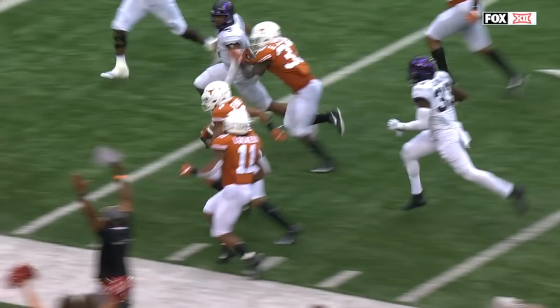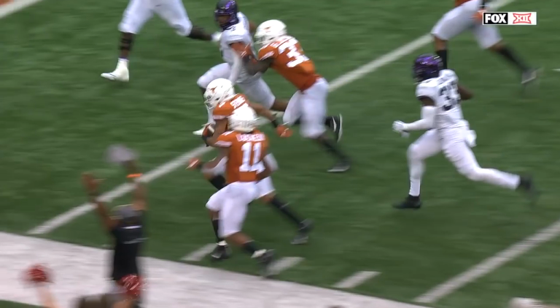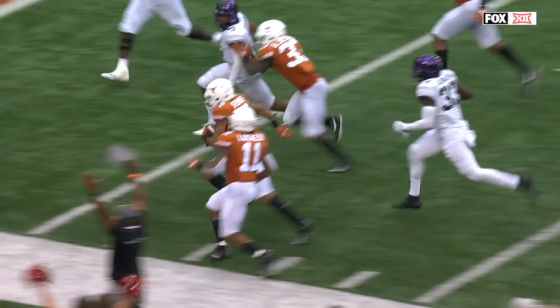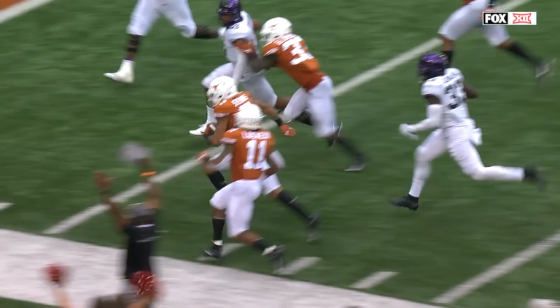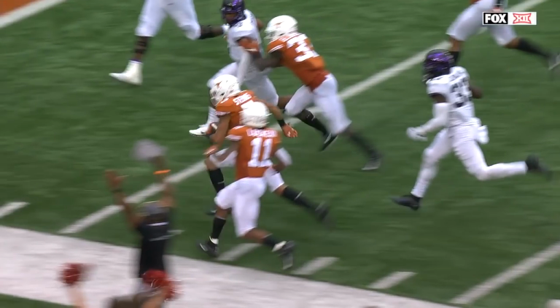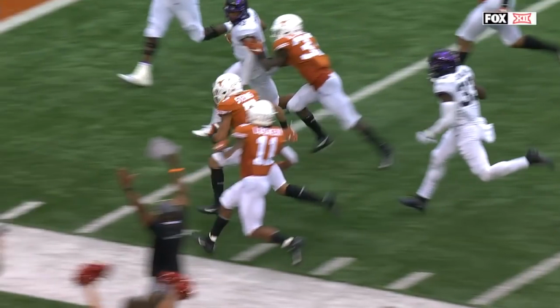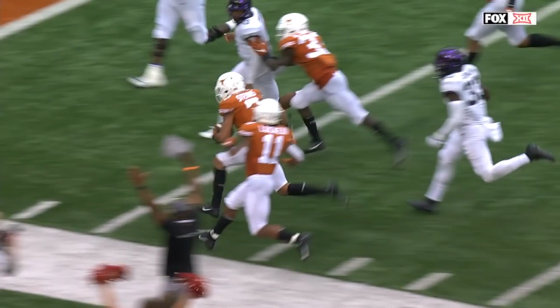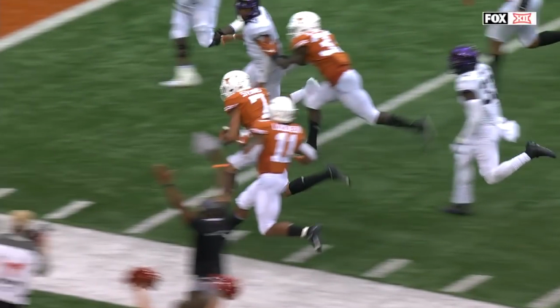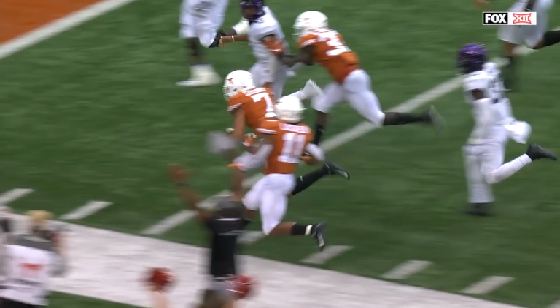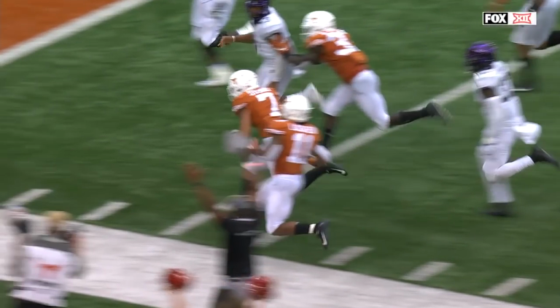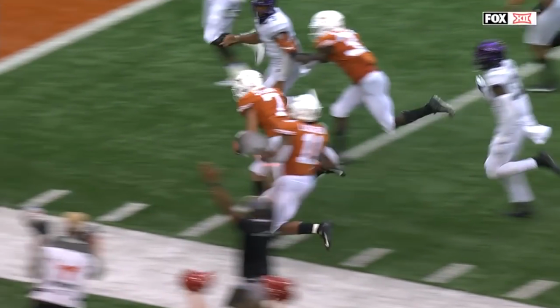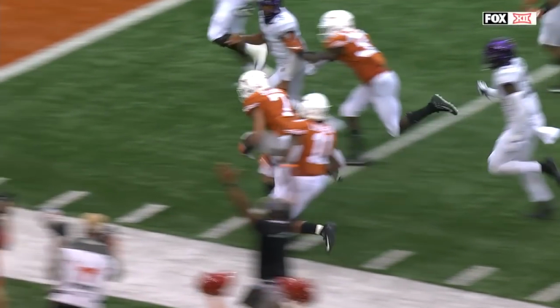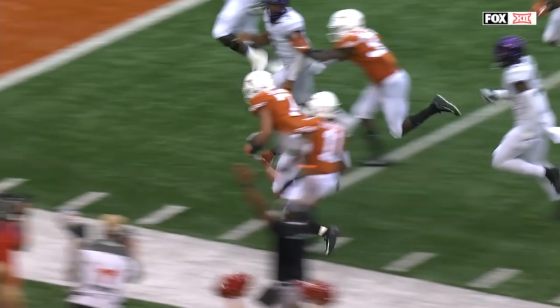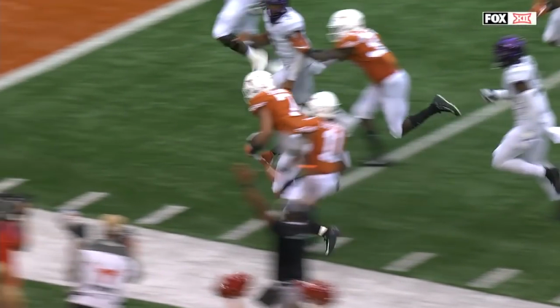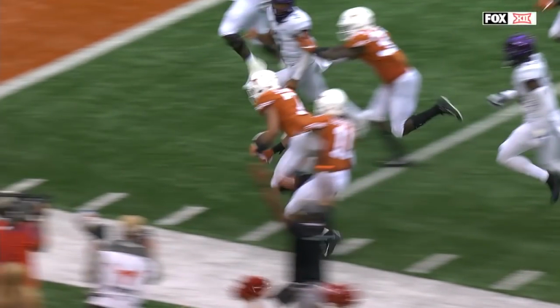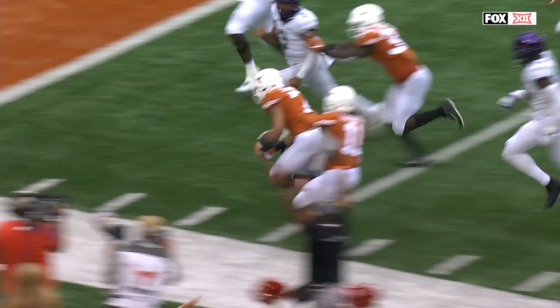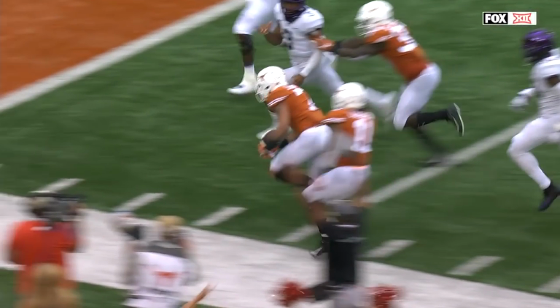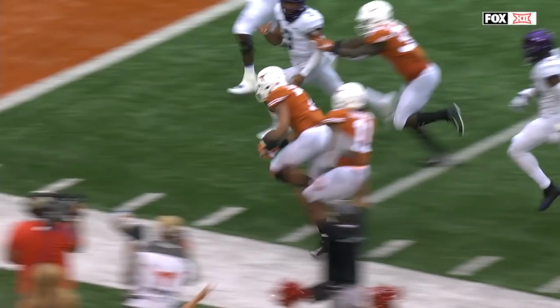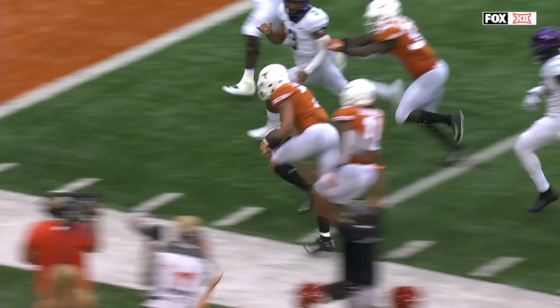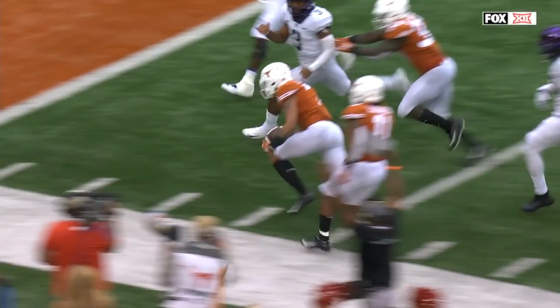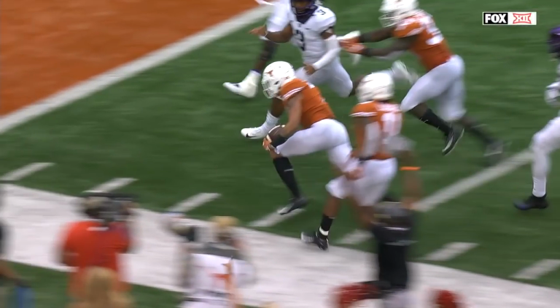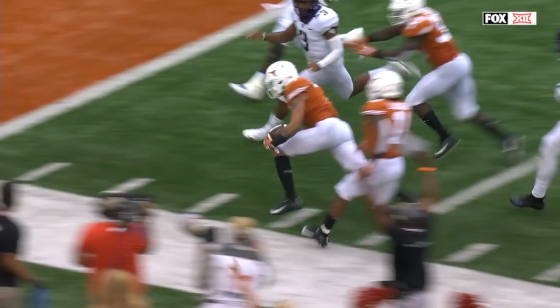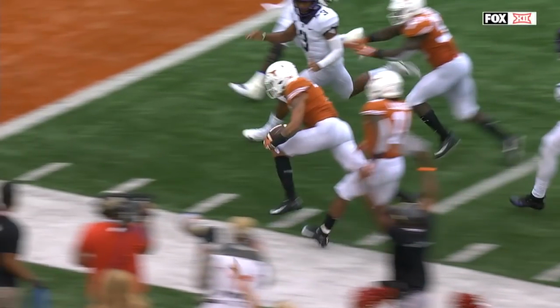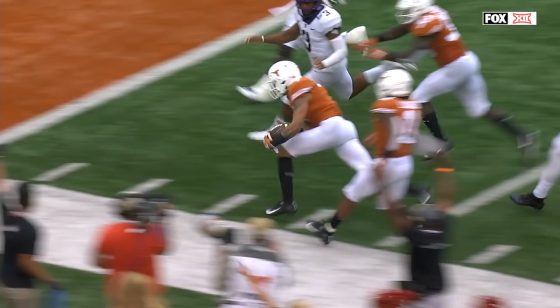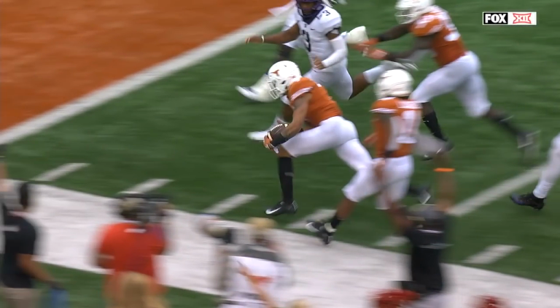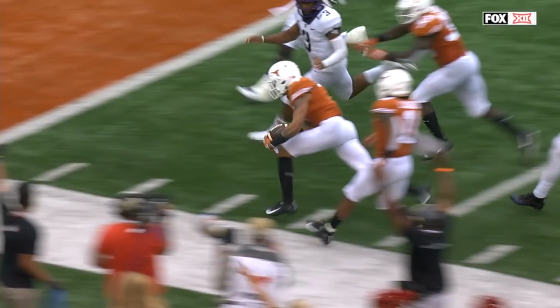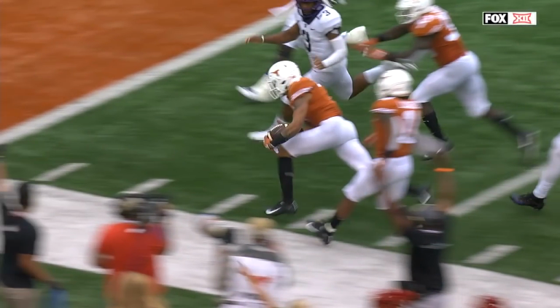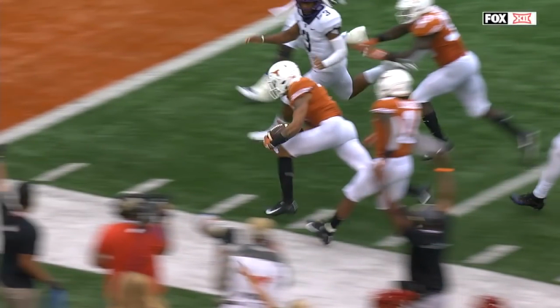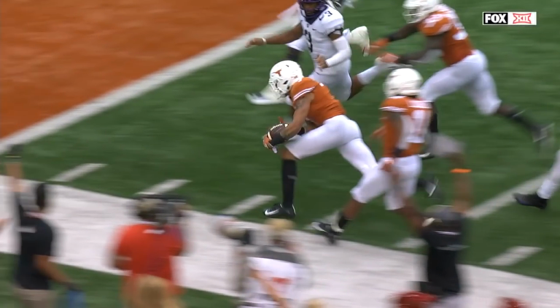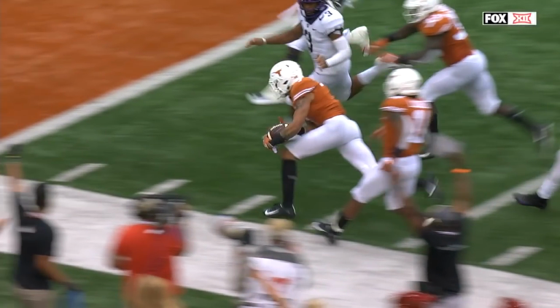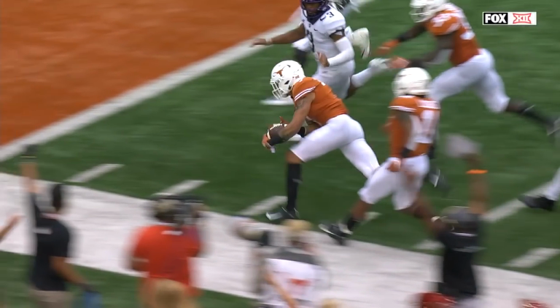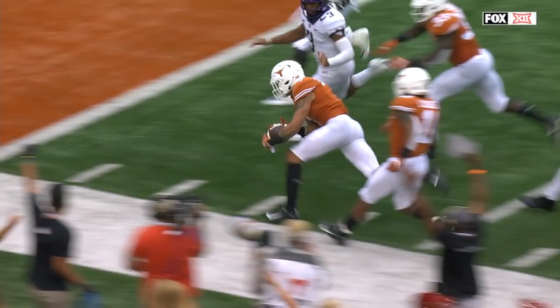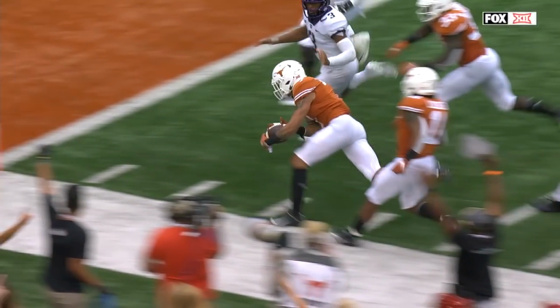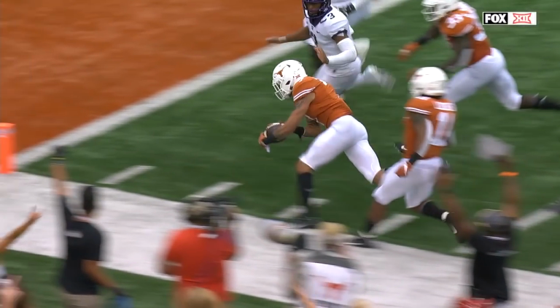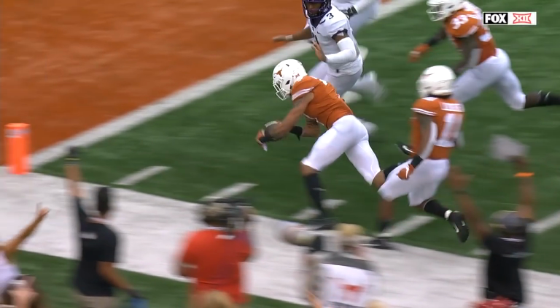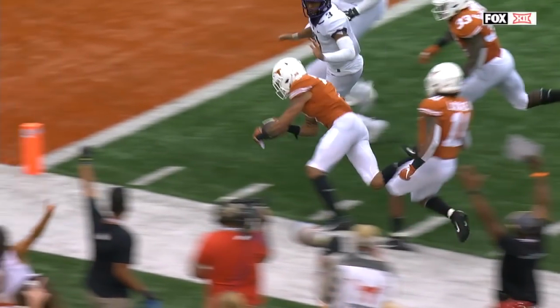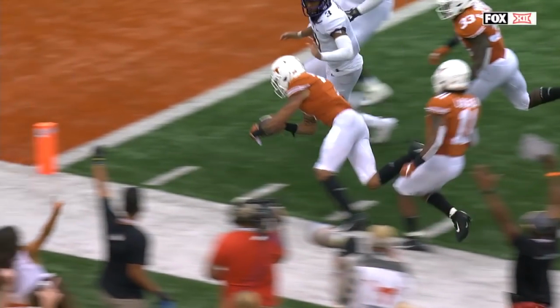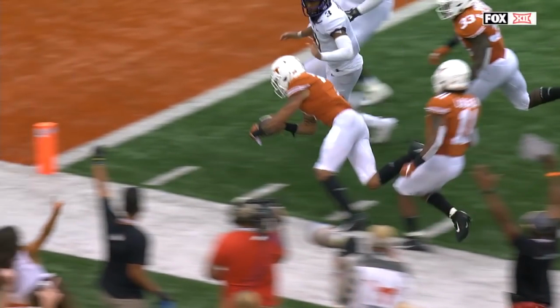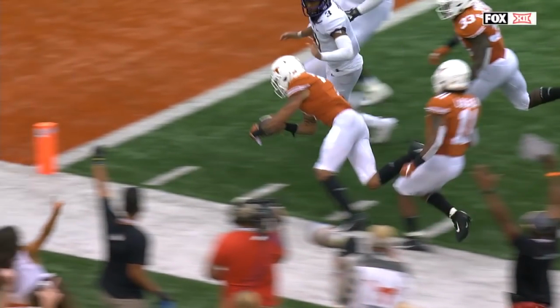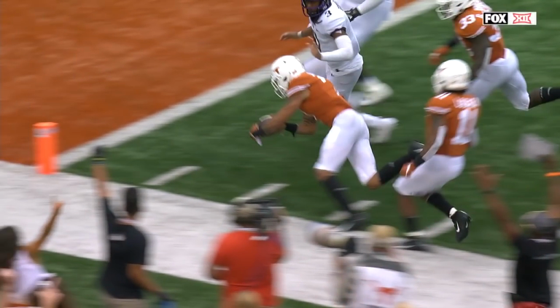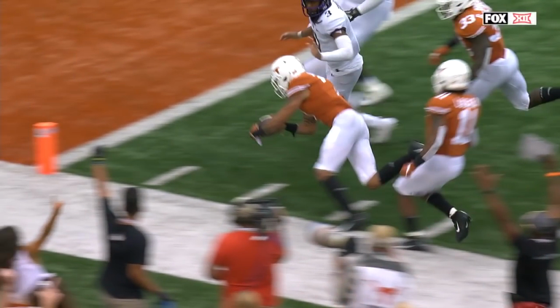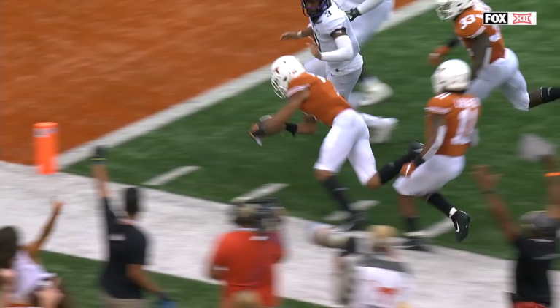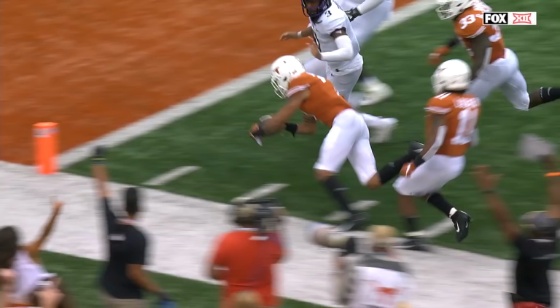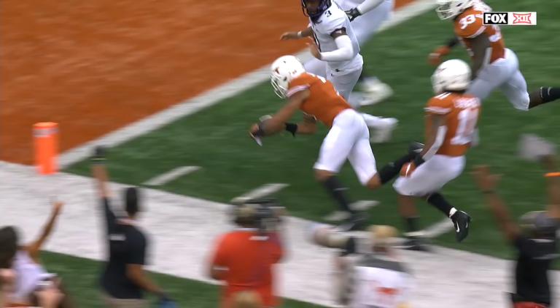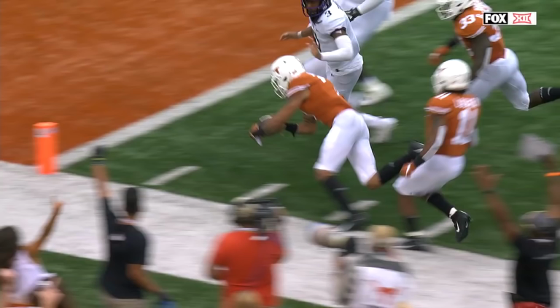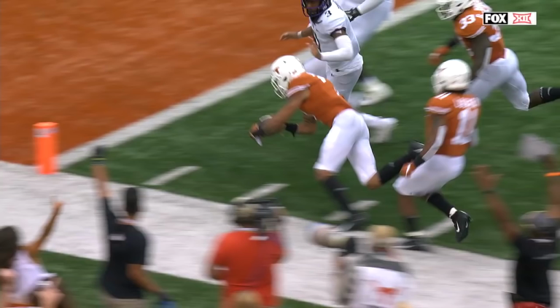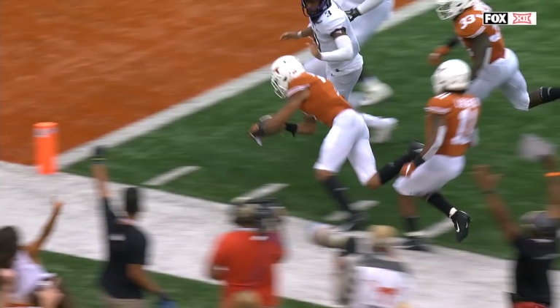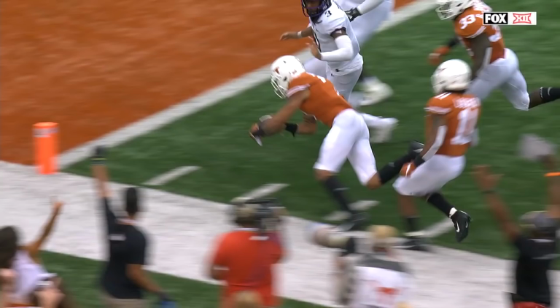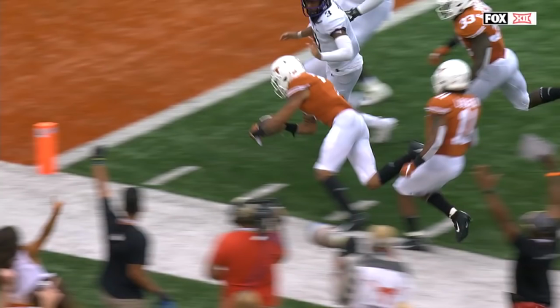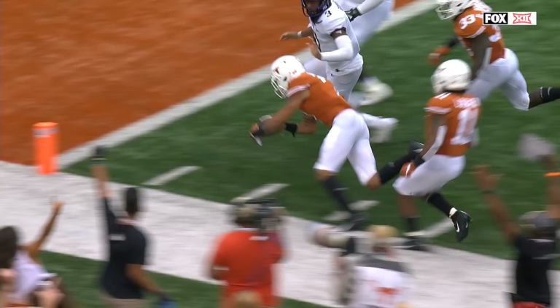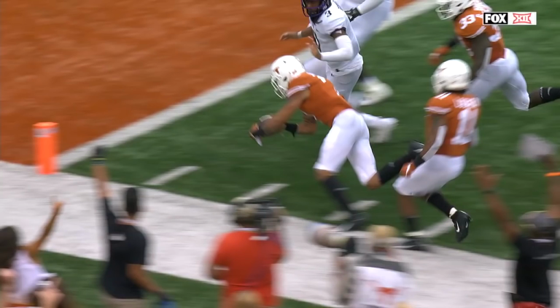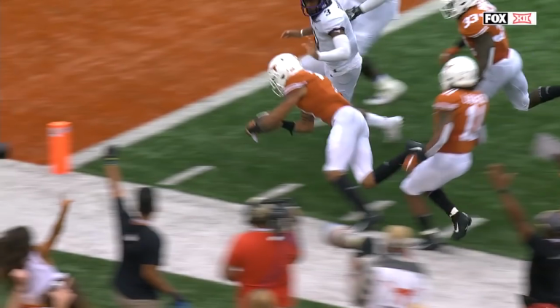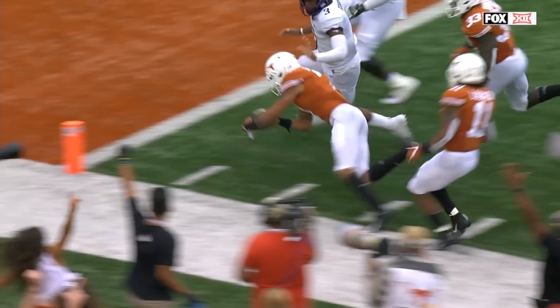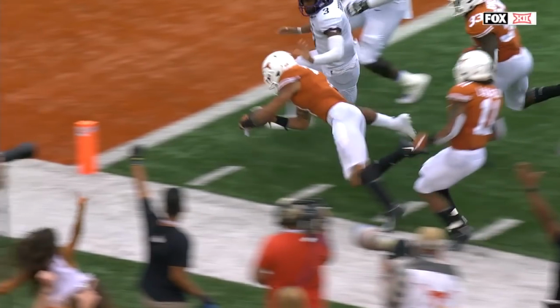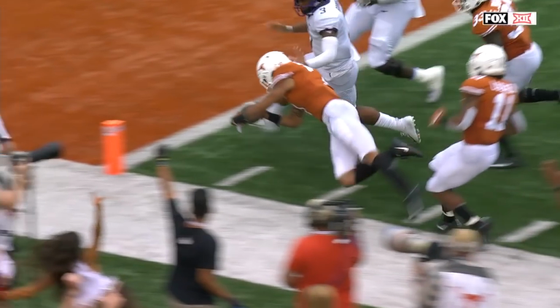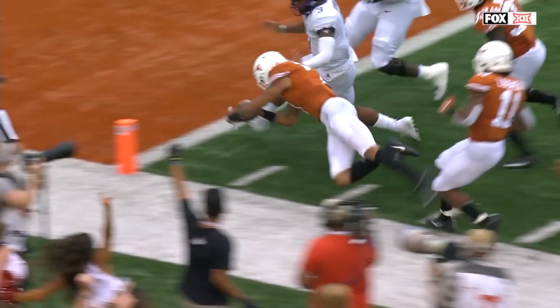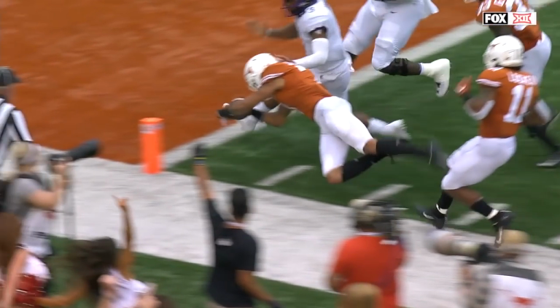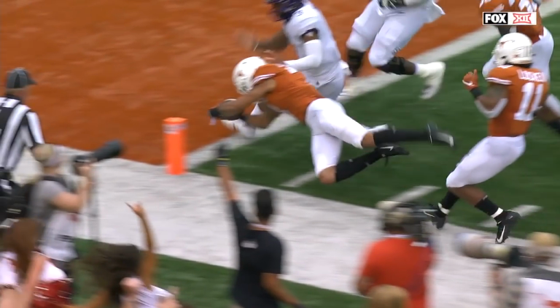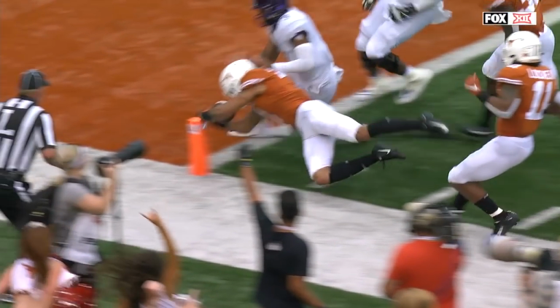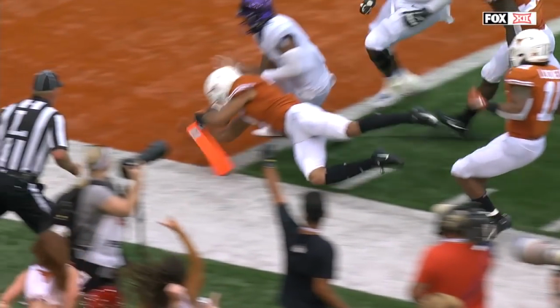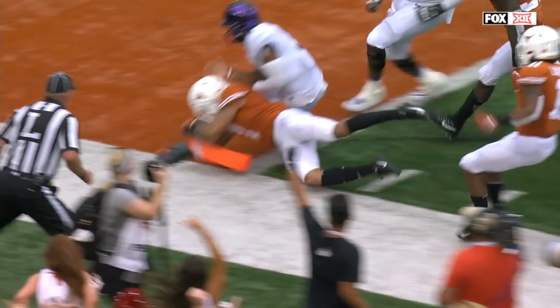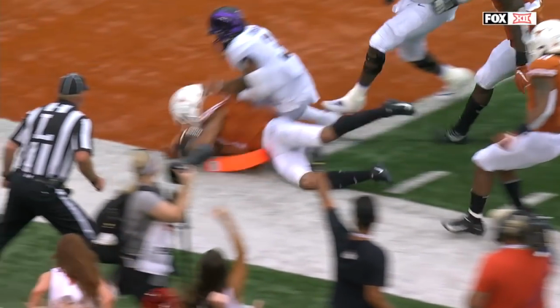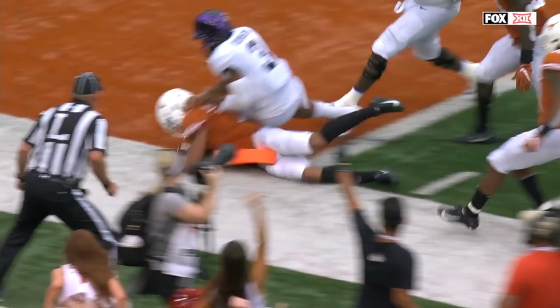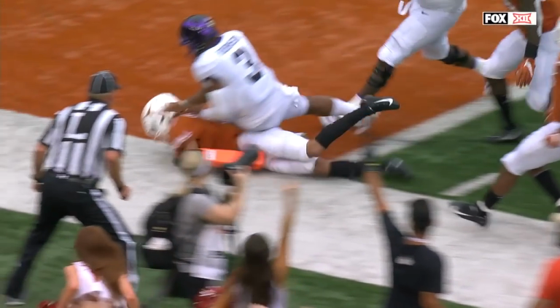If you're Gary Patterson, you have to kind of be beside yourself. These are the sorts of mistakes that lost you a game last week versus Ohio State in the second half.